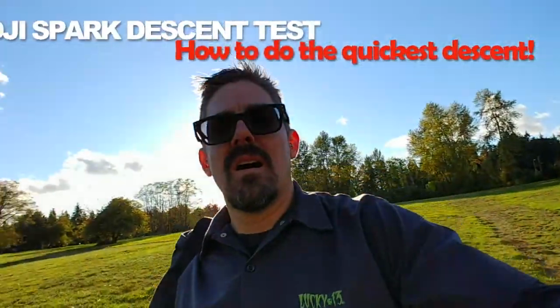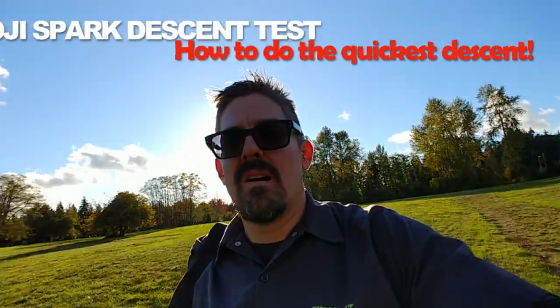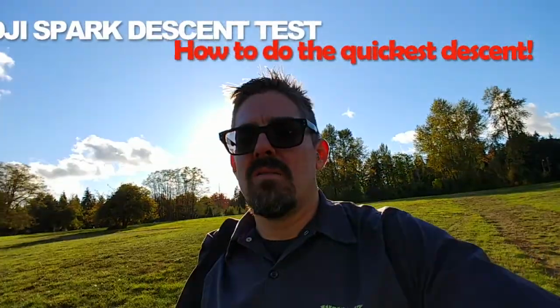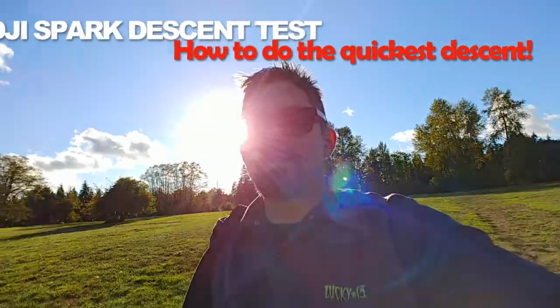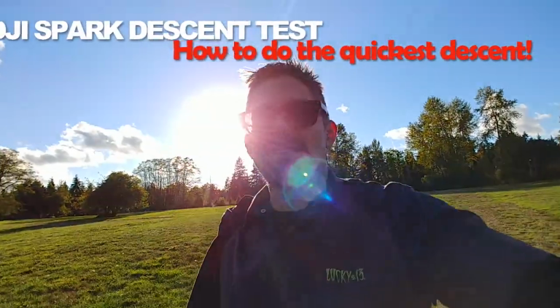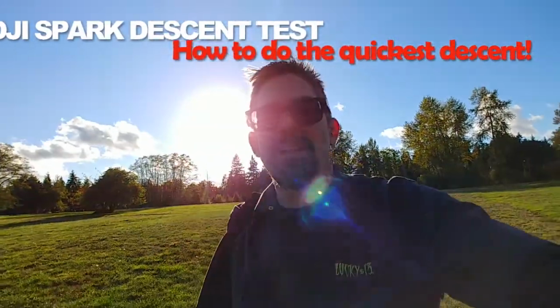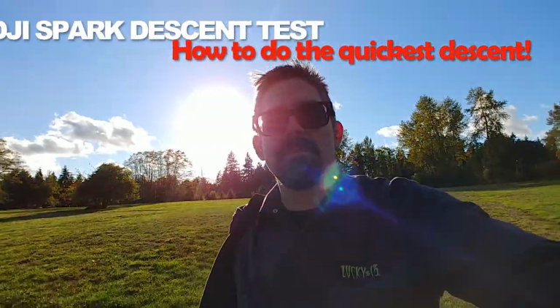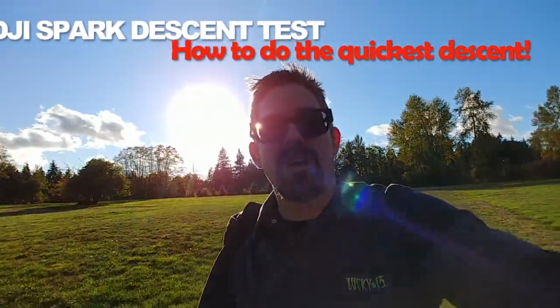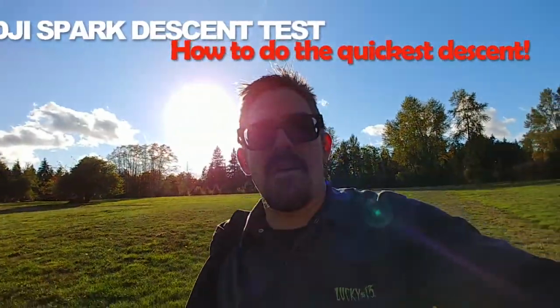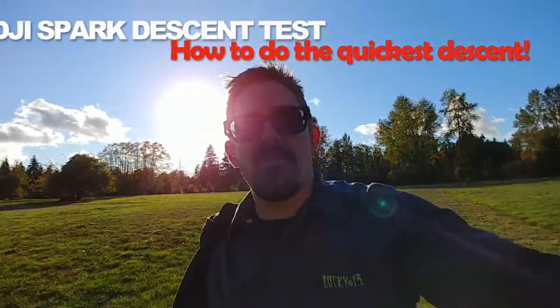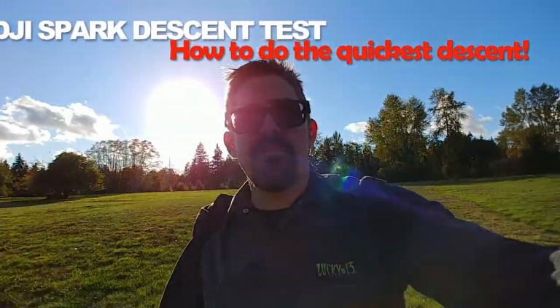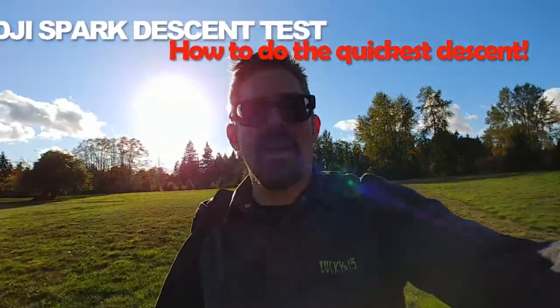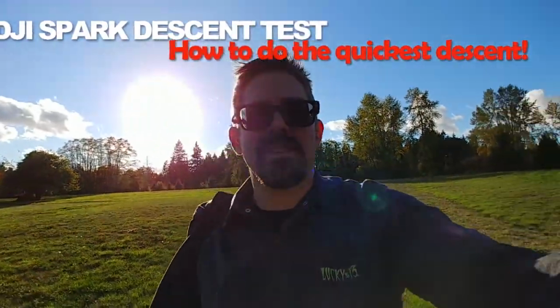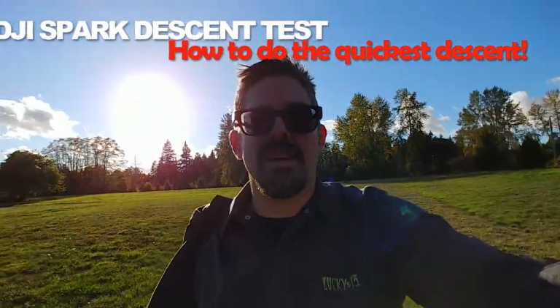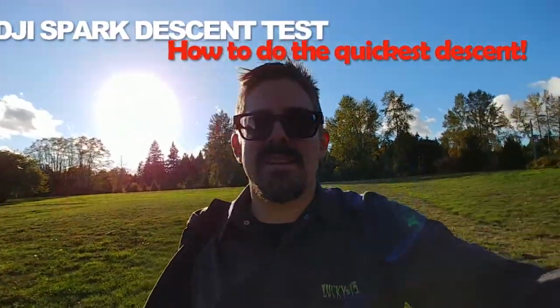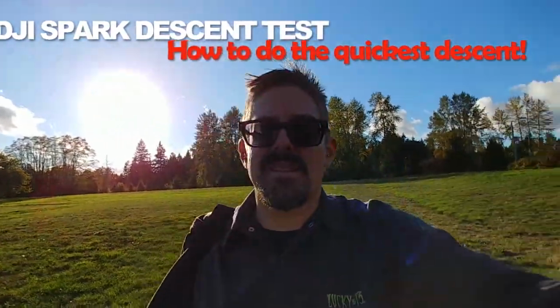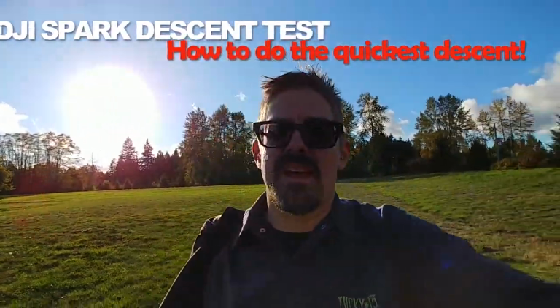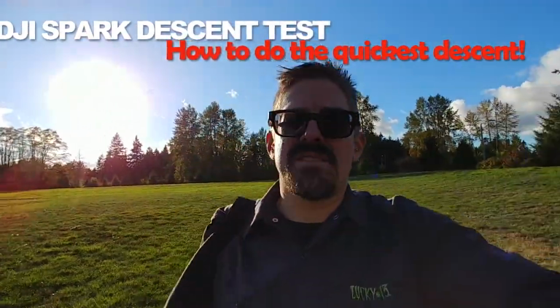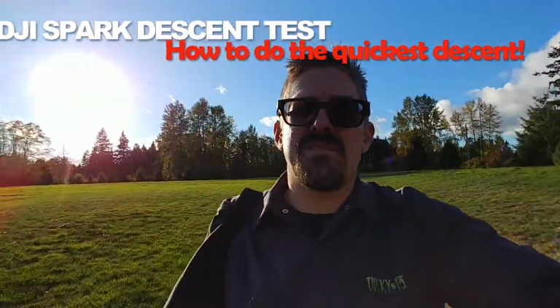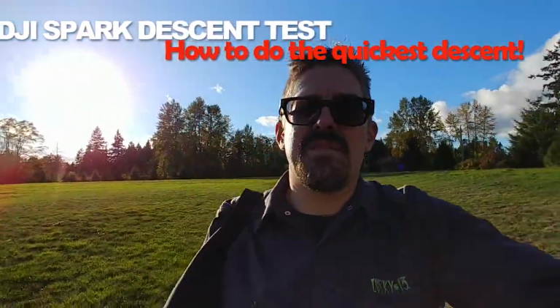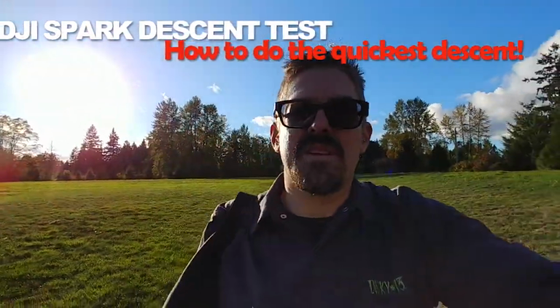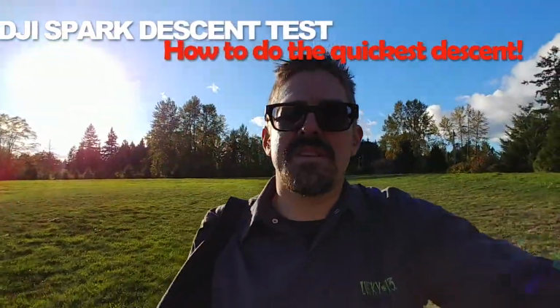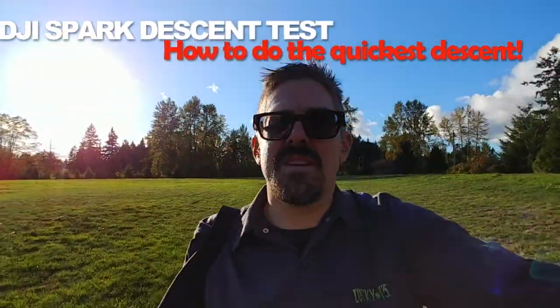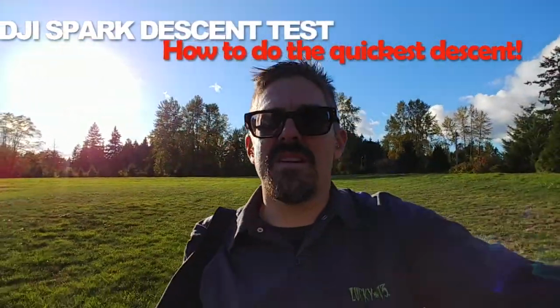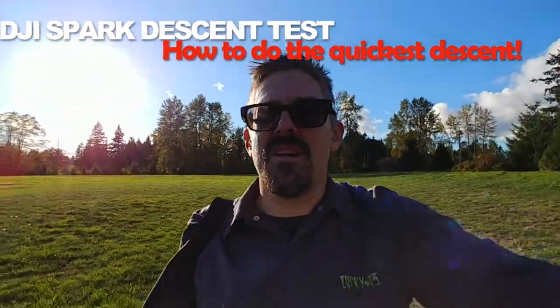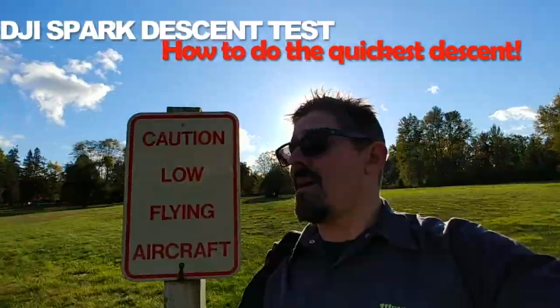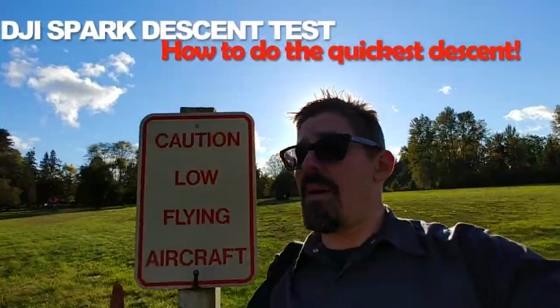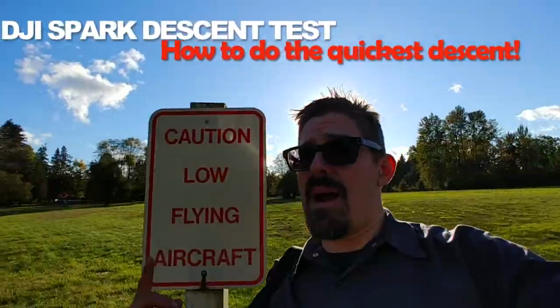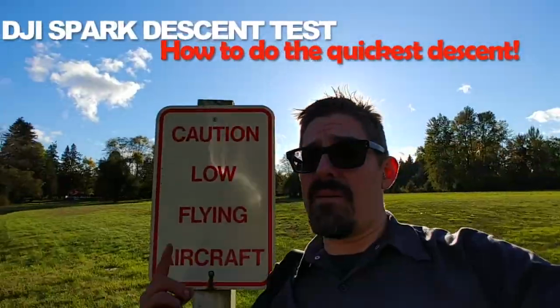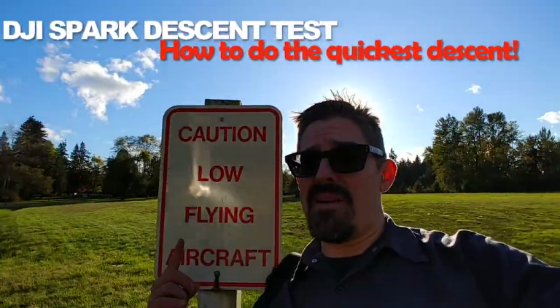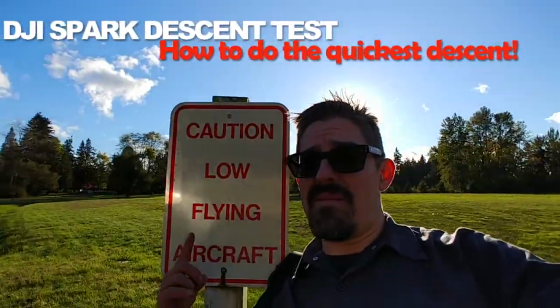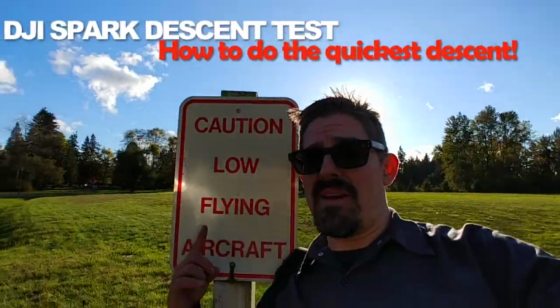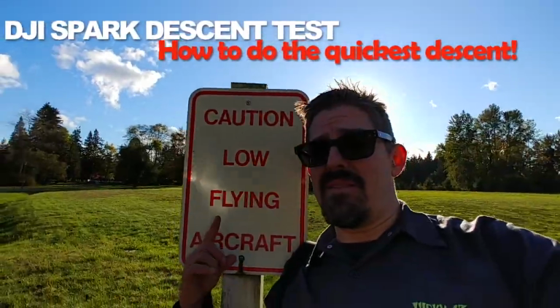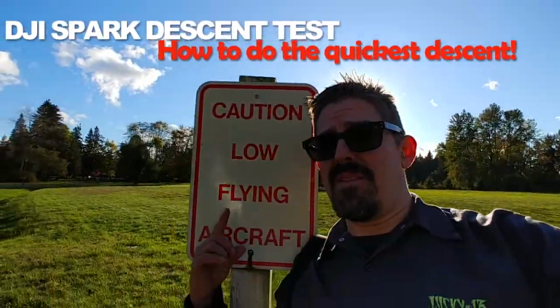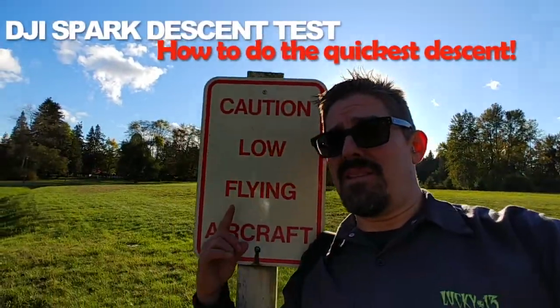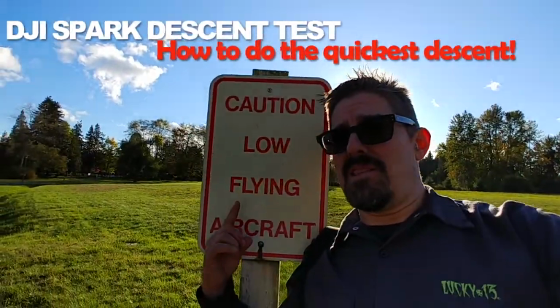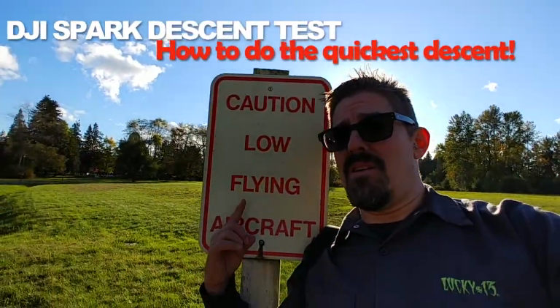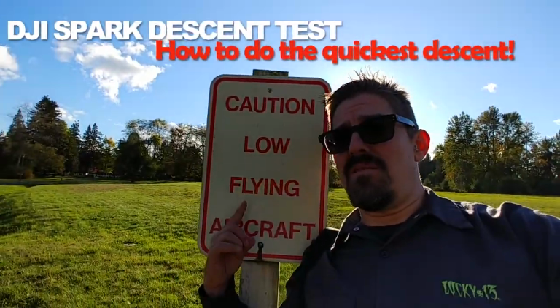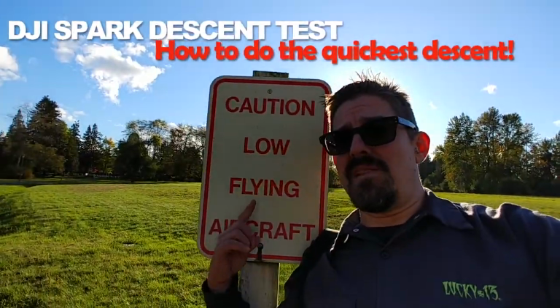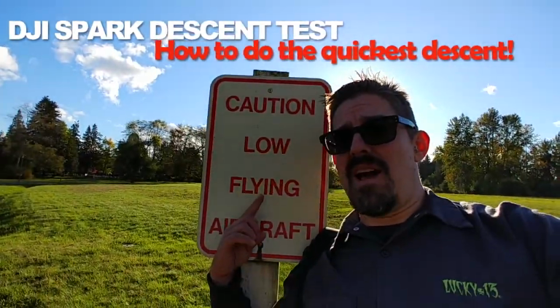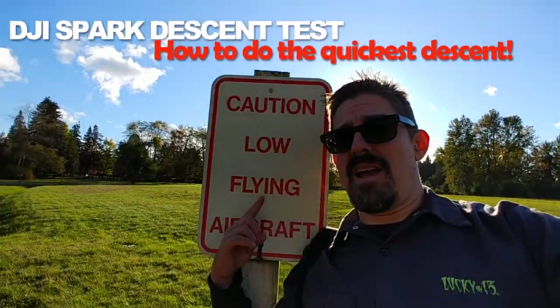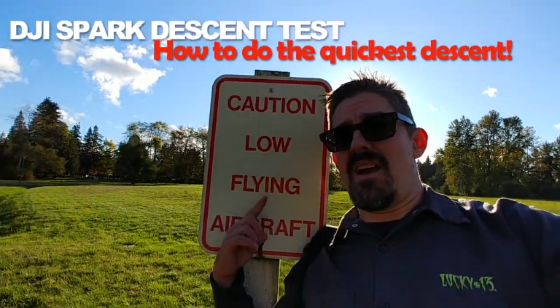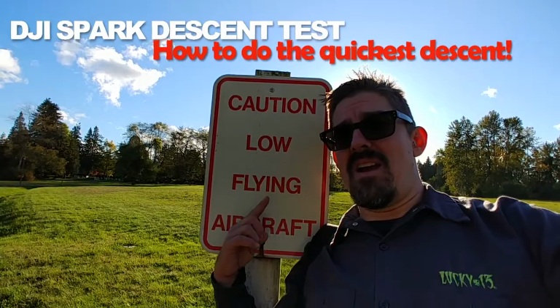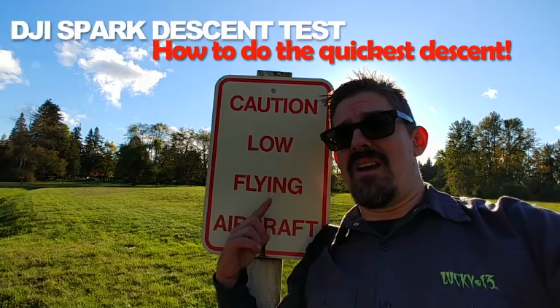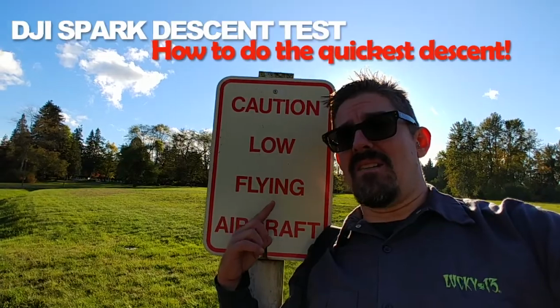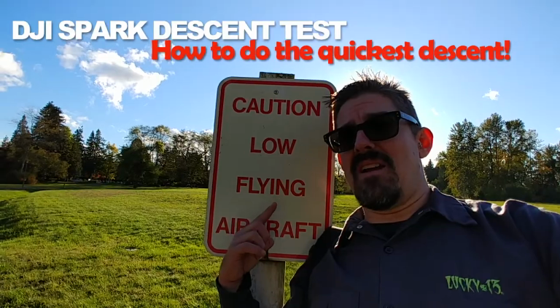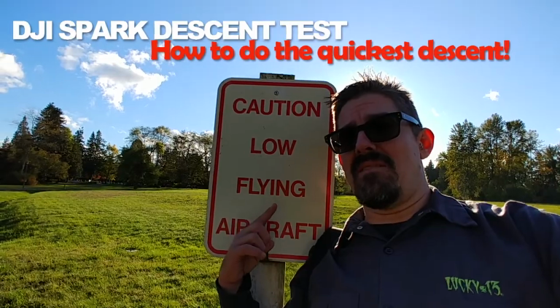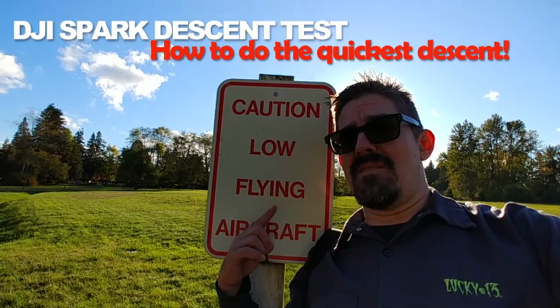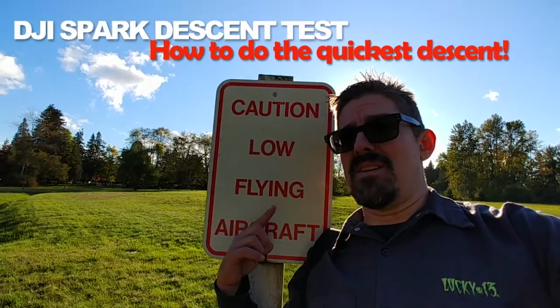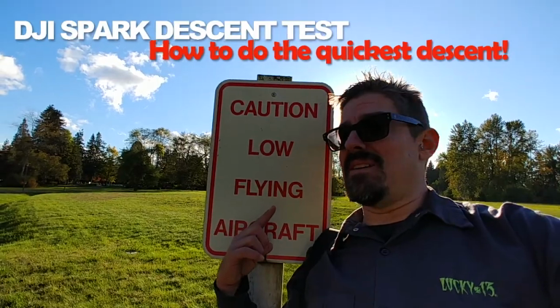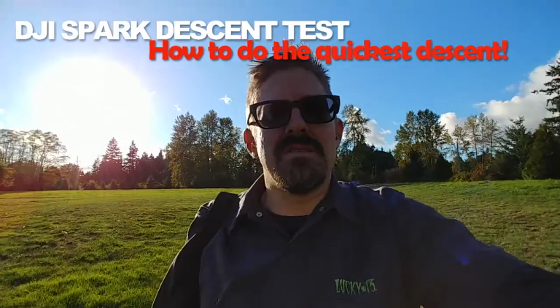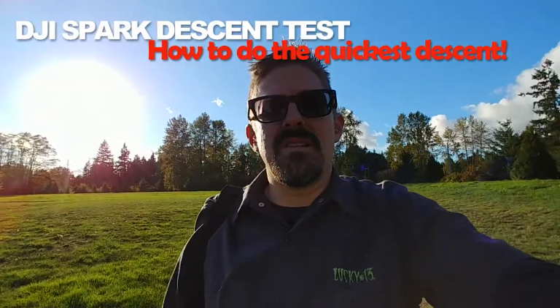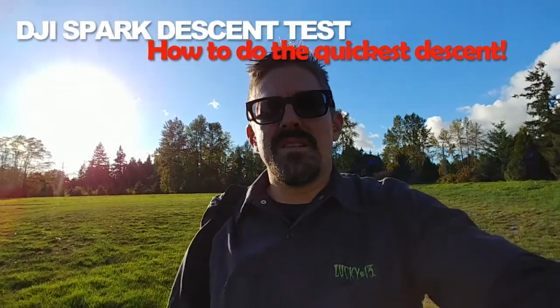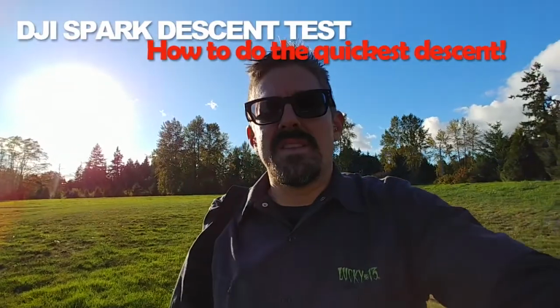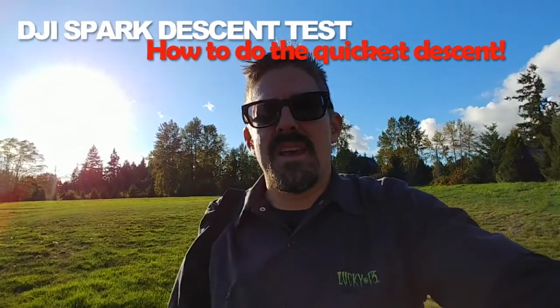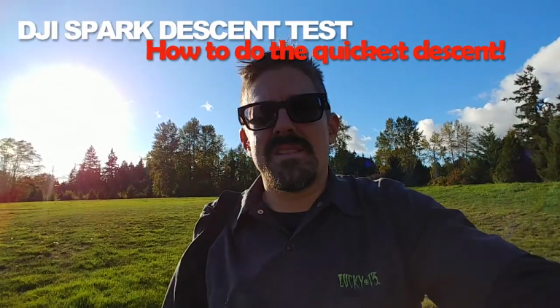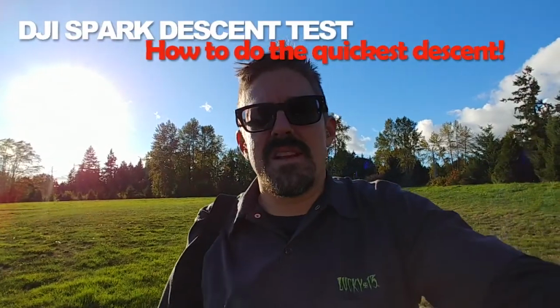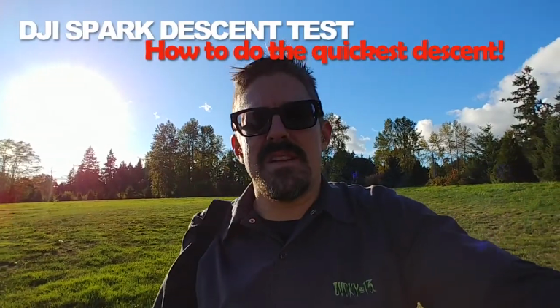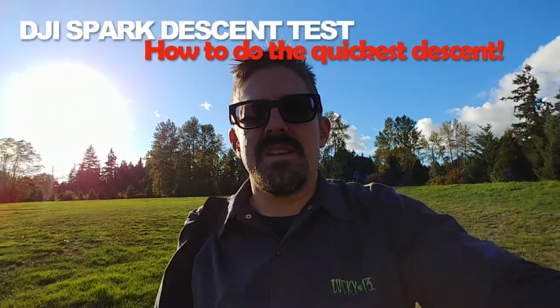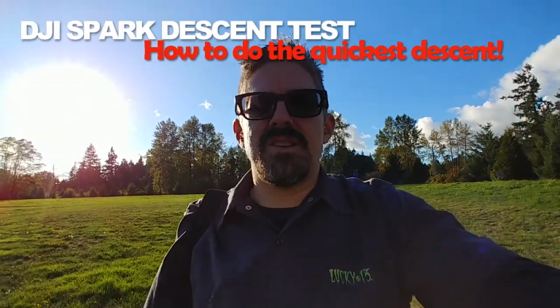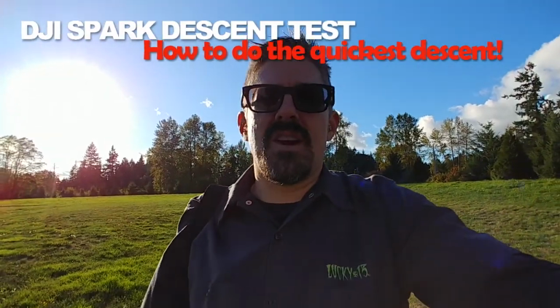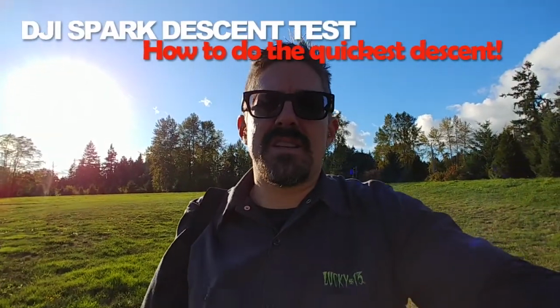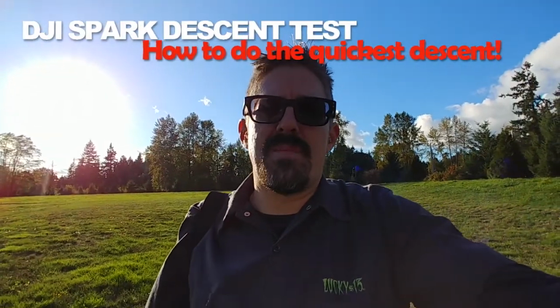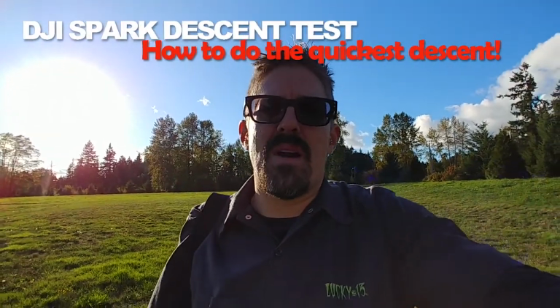What's up? Tom from Backslide Disaster Flicks here. I'm out at my favorite low-flying aircraft field doing a little test on the DJI Spark.